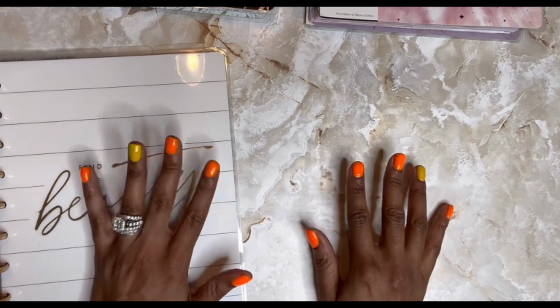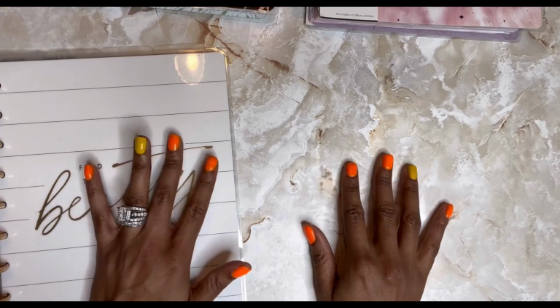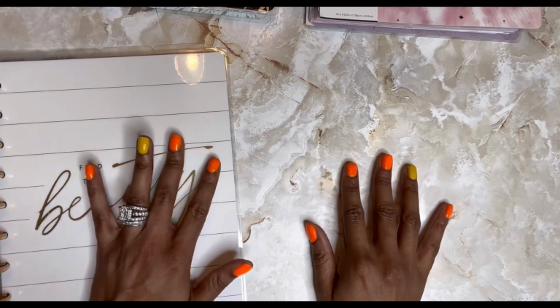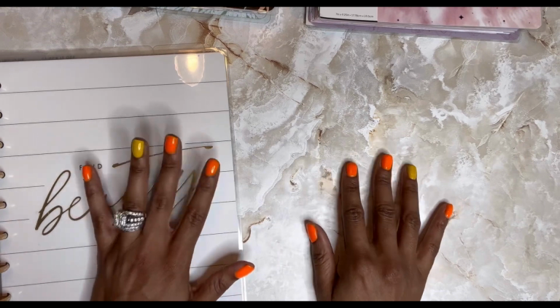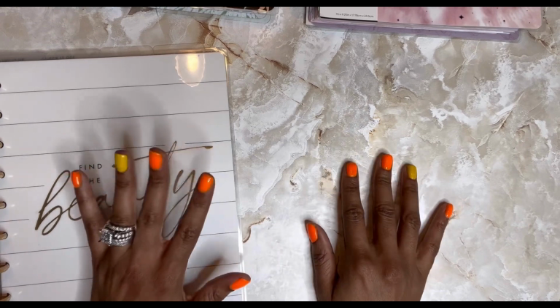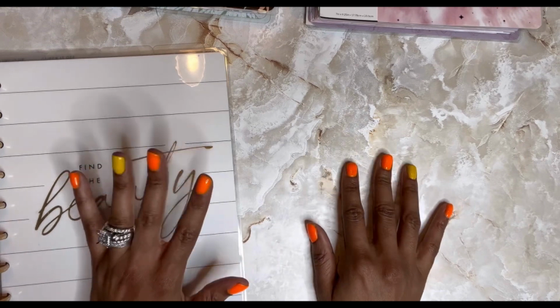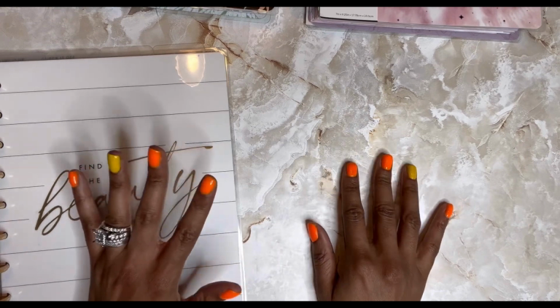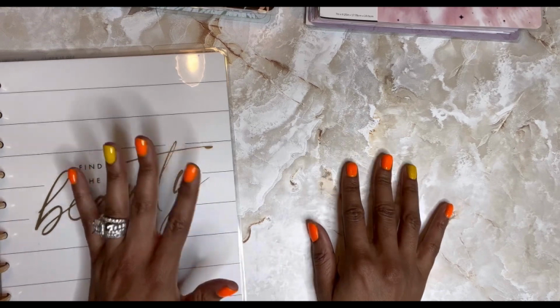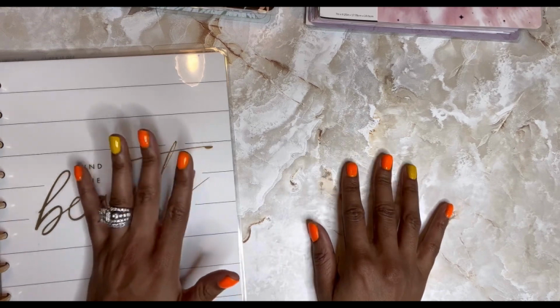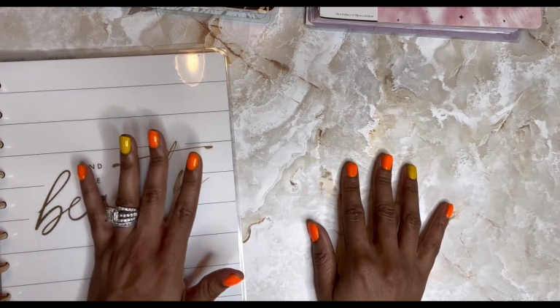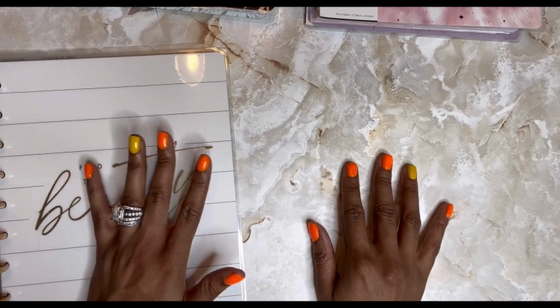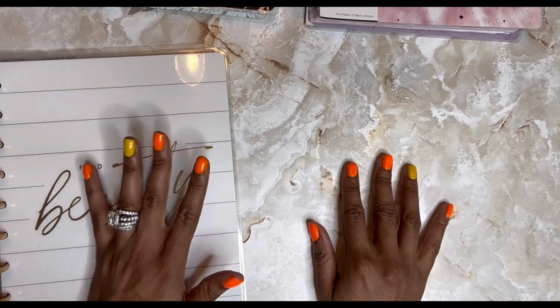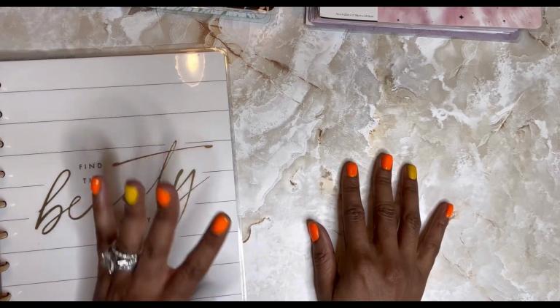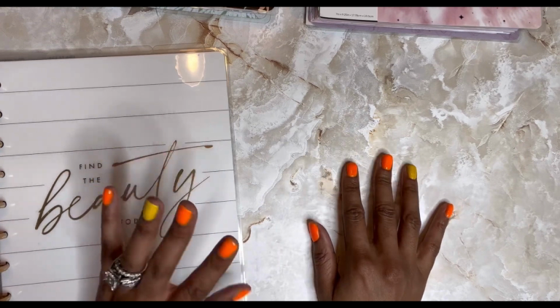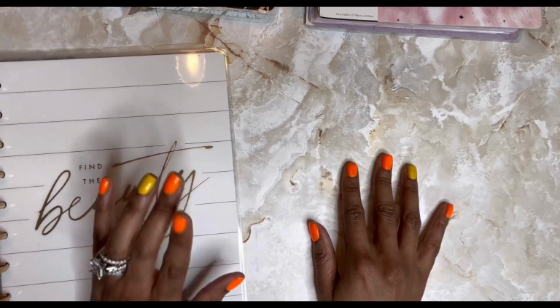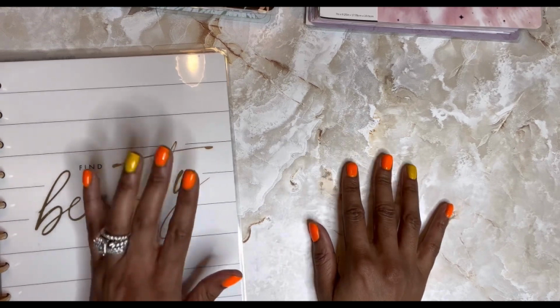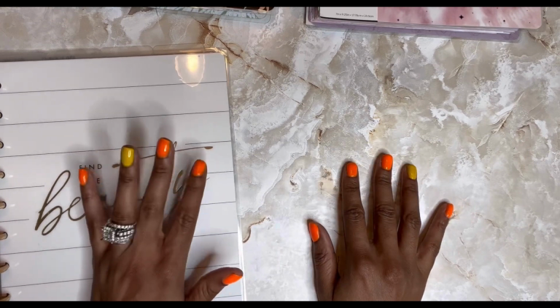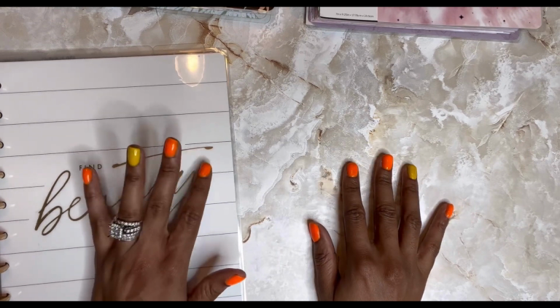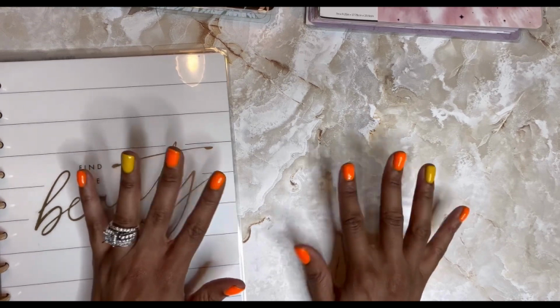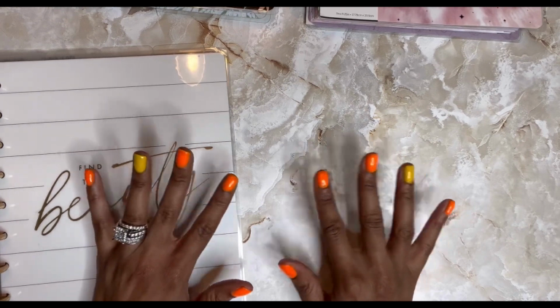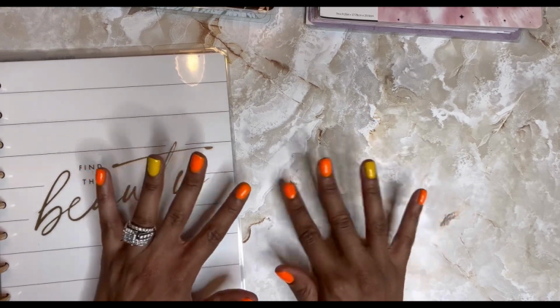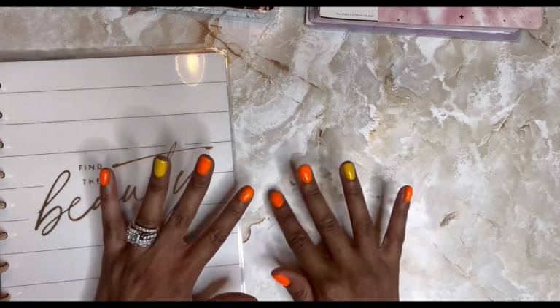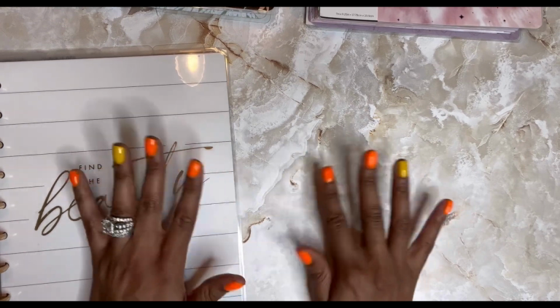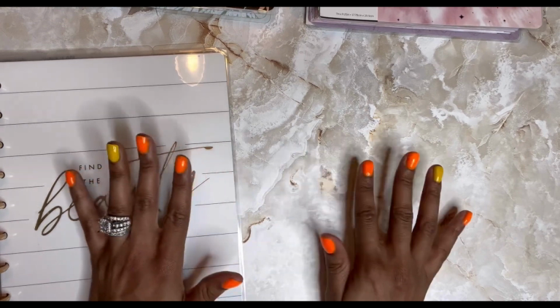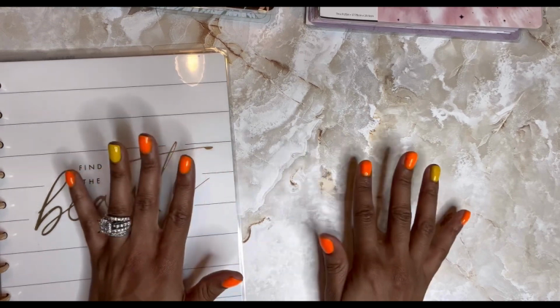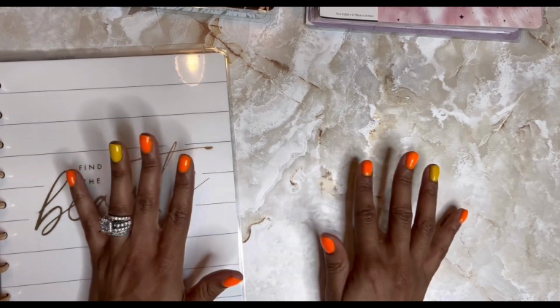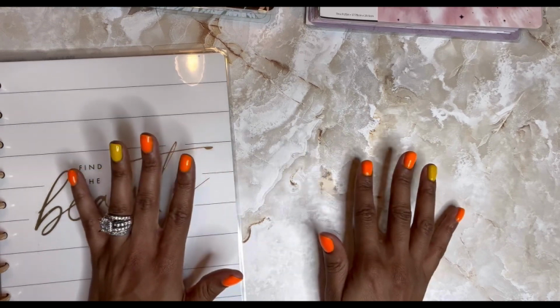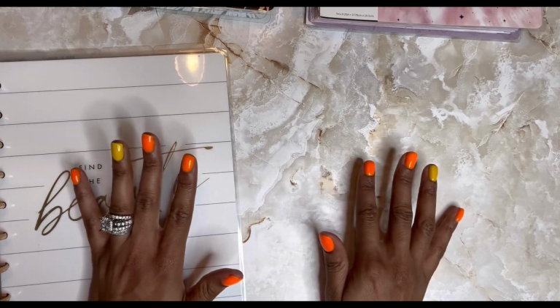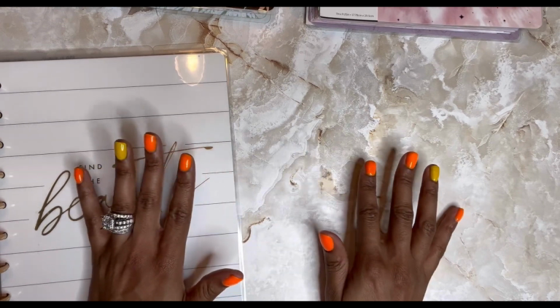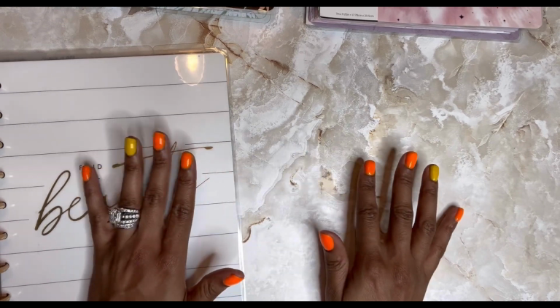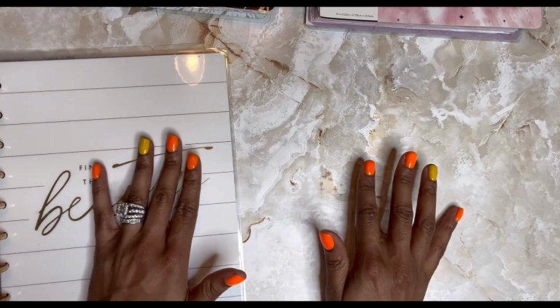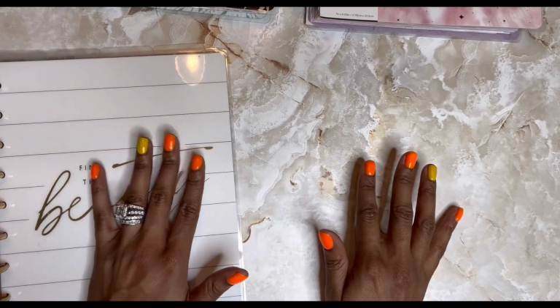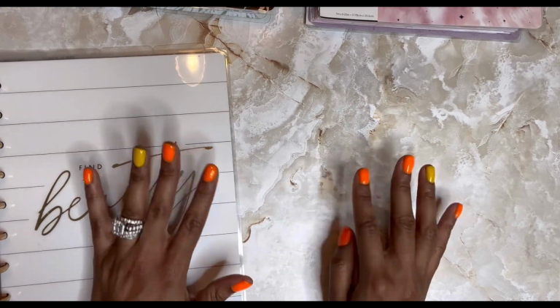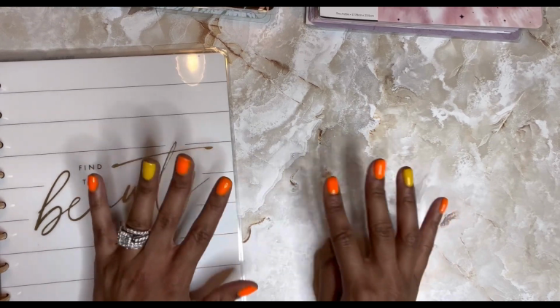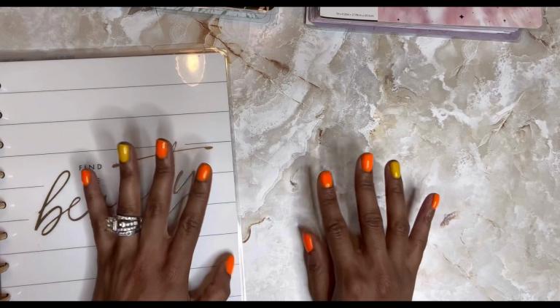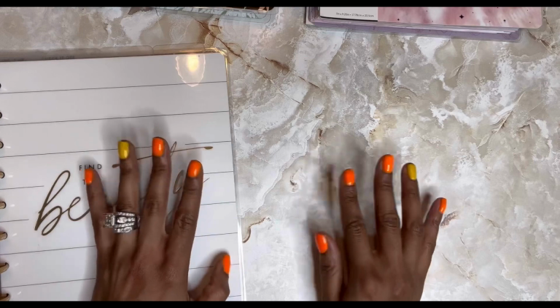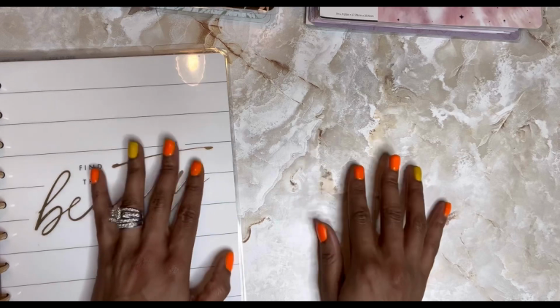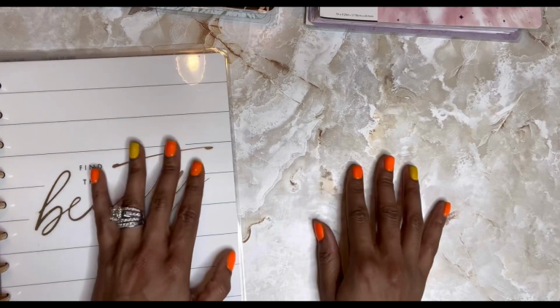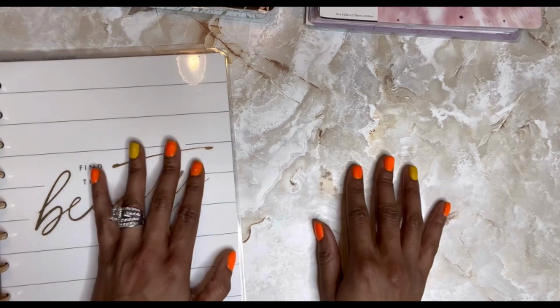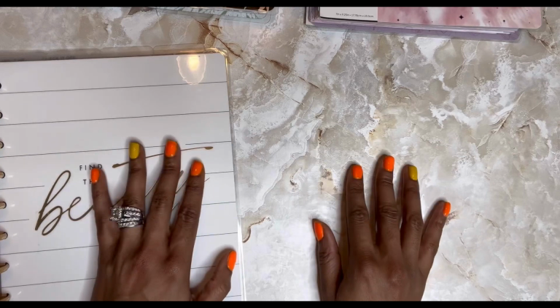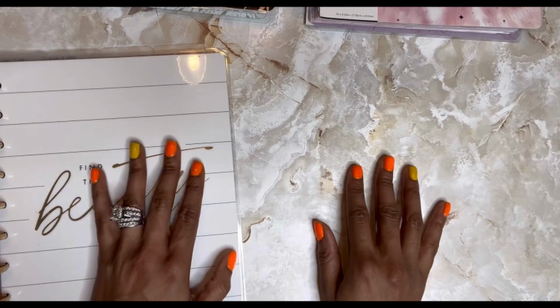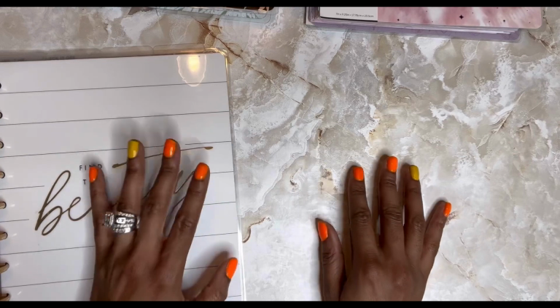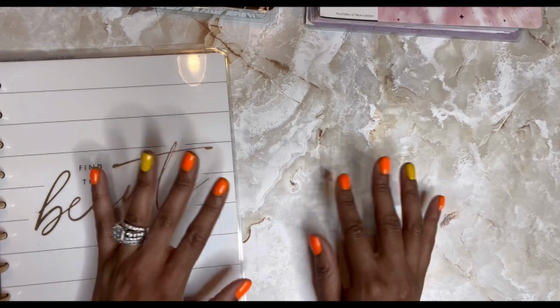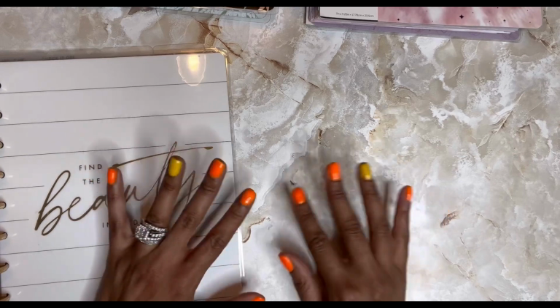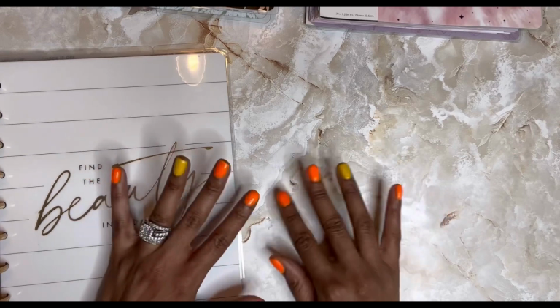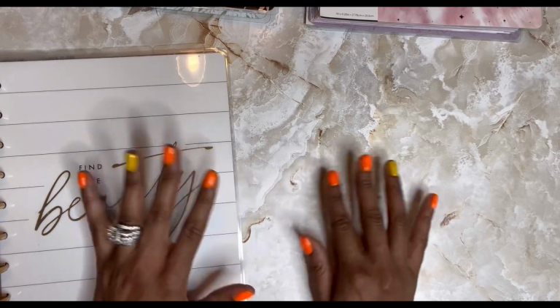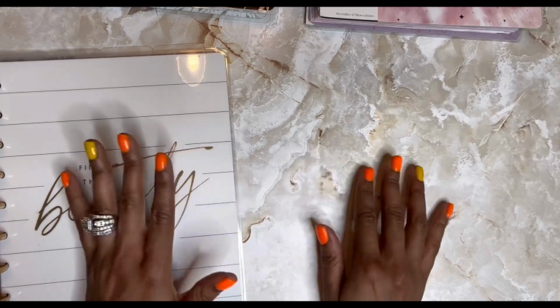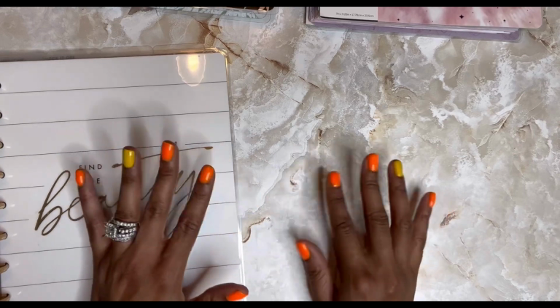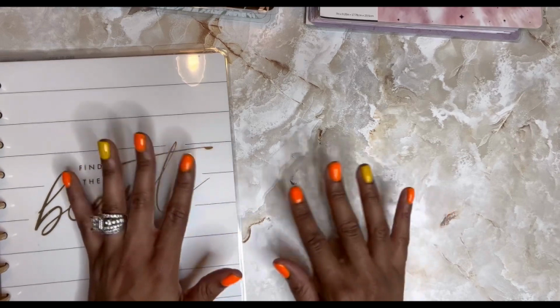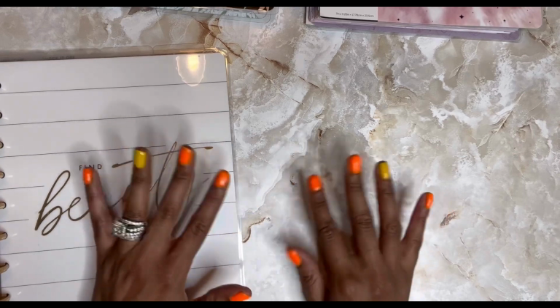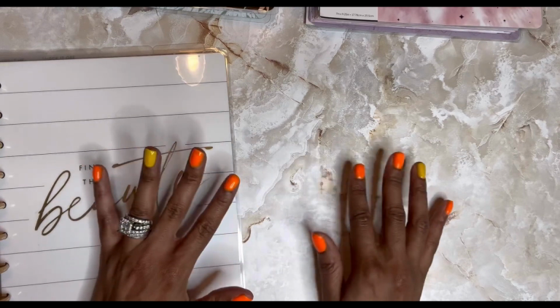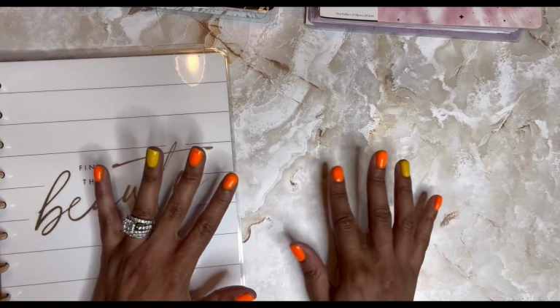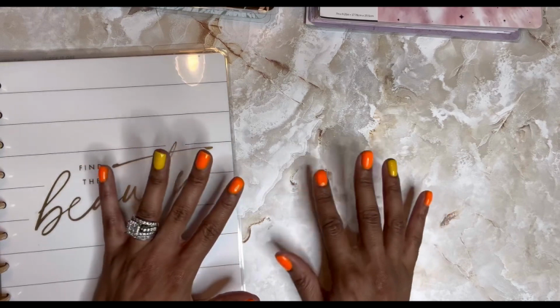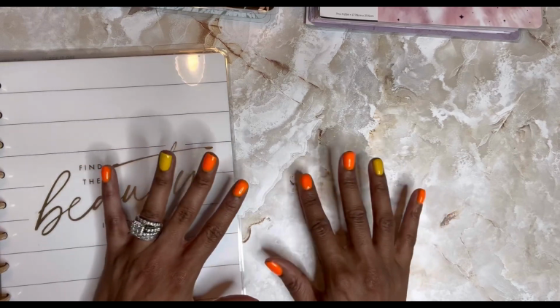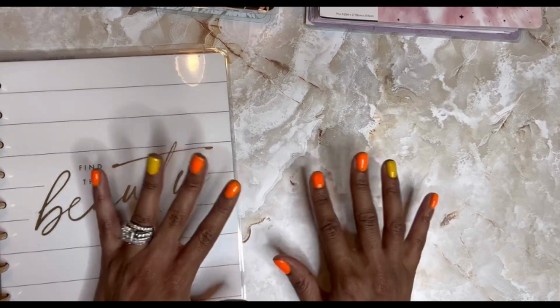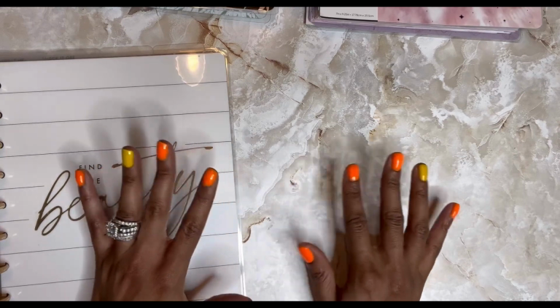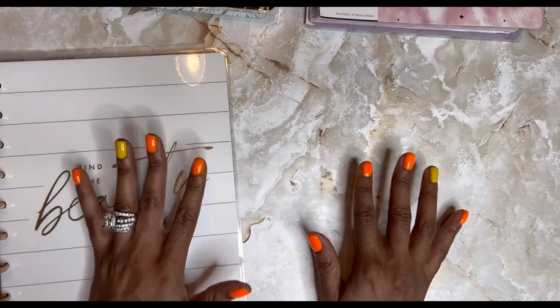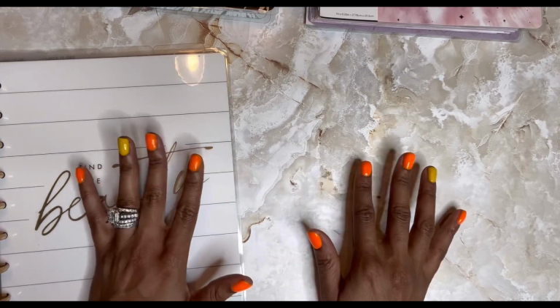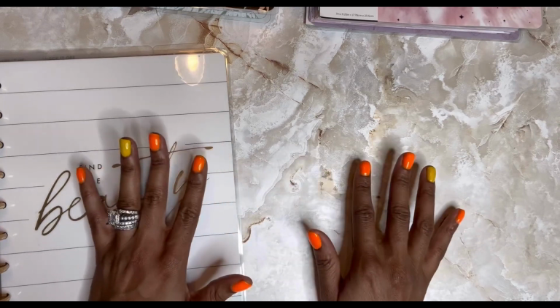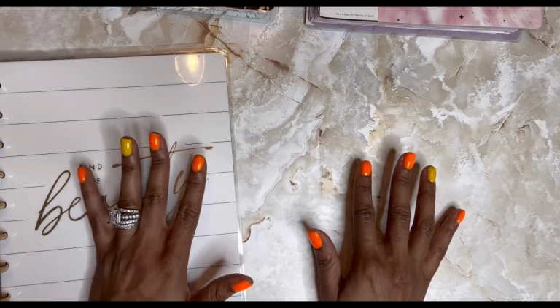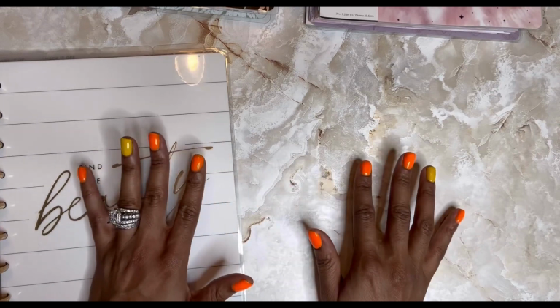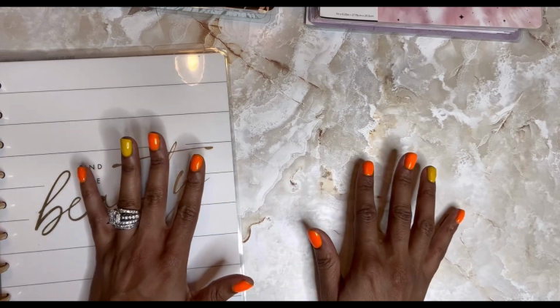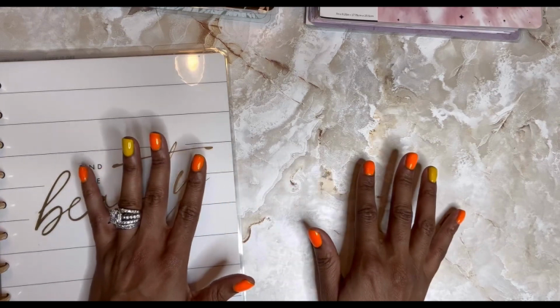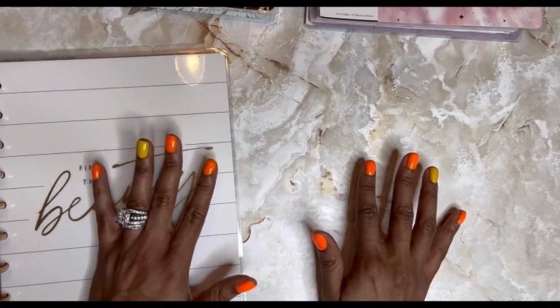Frankie is my Franken planner. I've never done a Franken planner before, but I think I want to try it because I have so many different things that I do all the time.